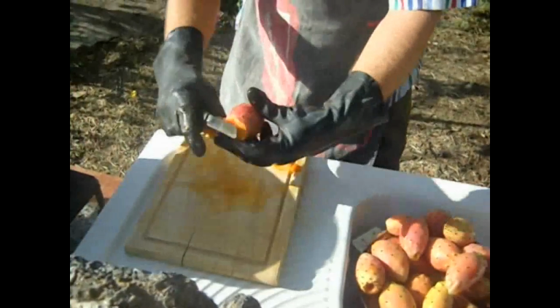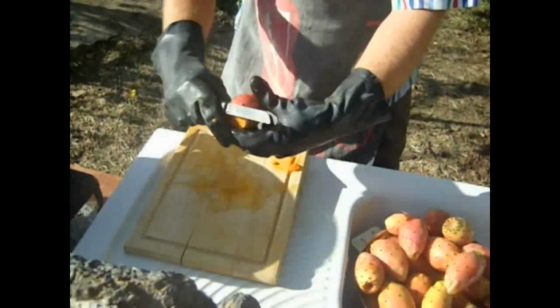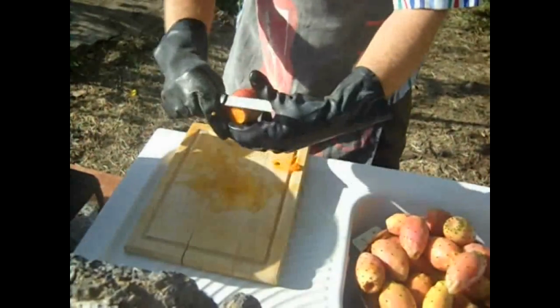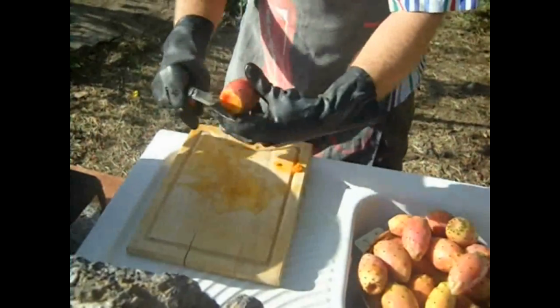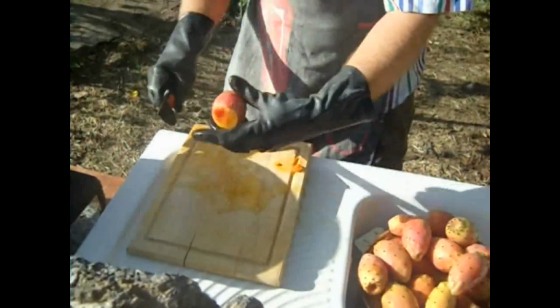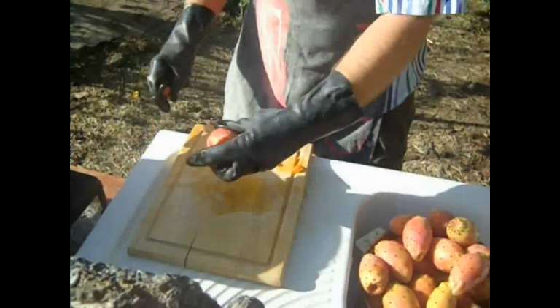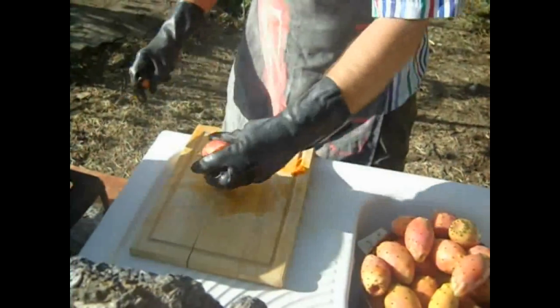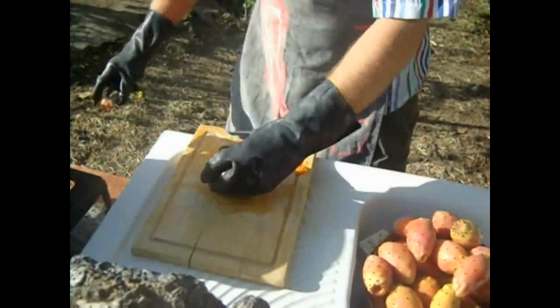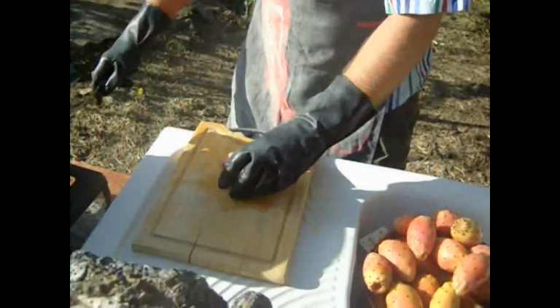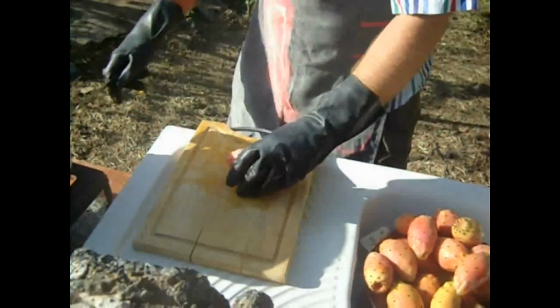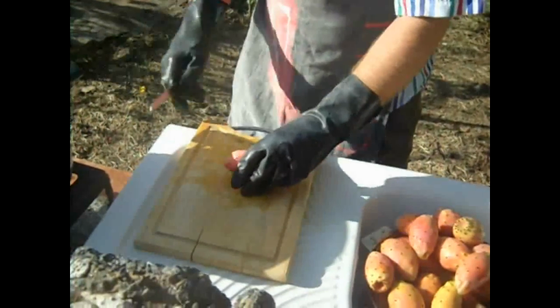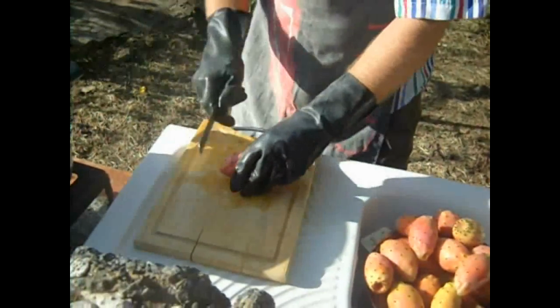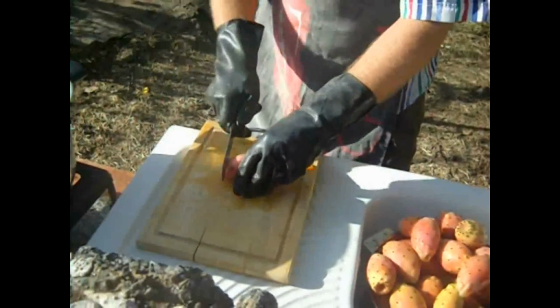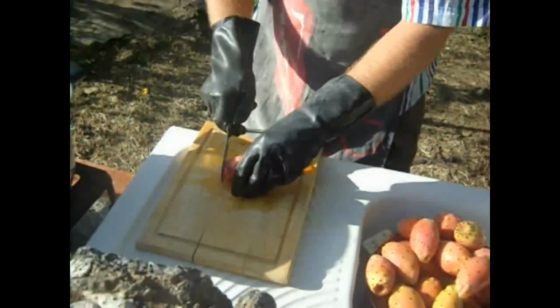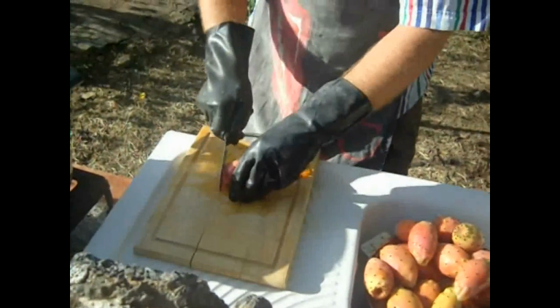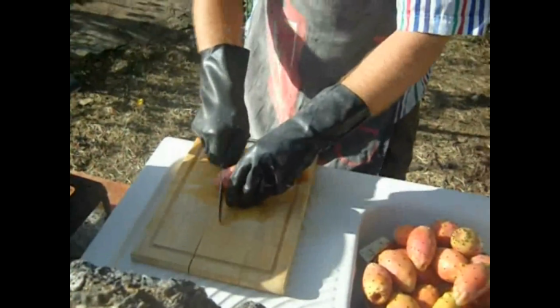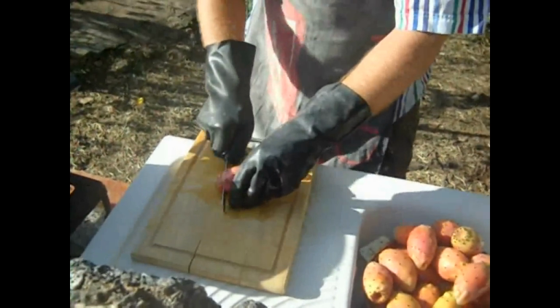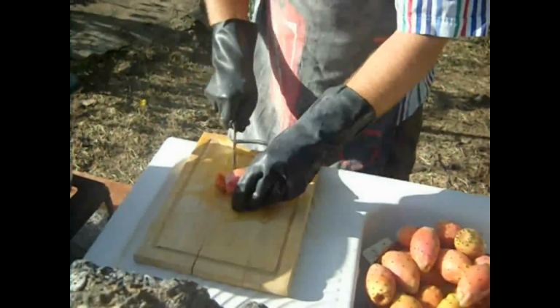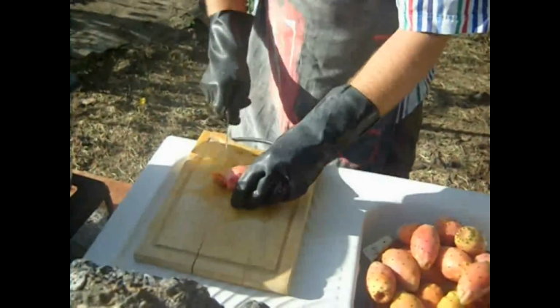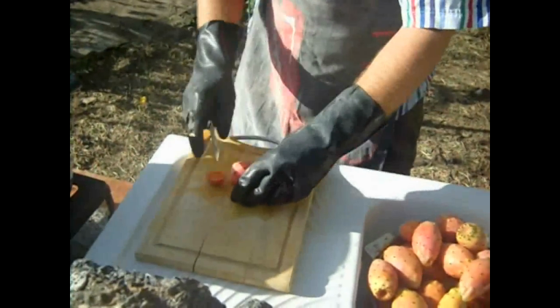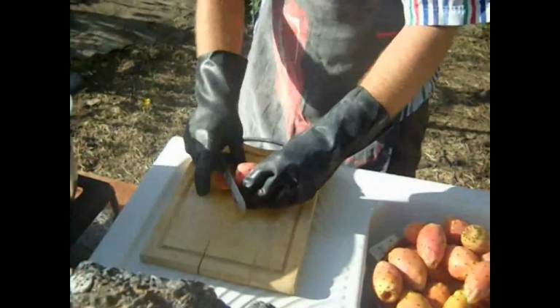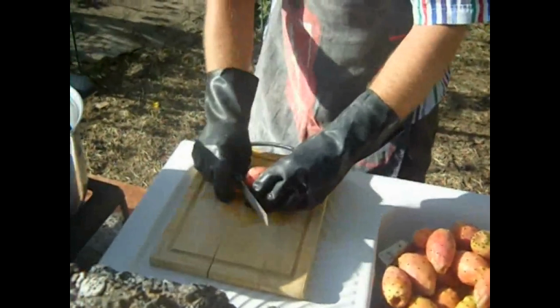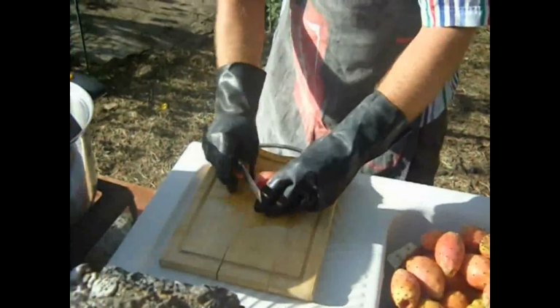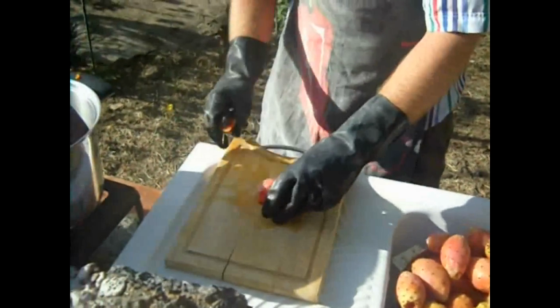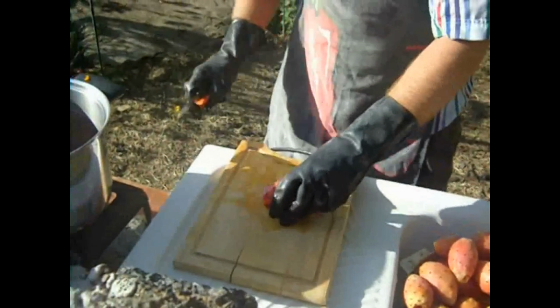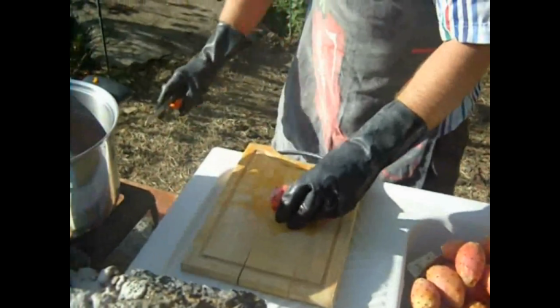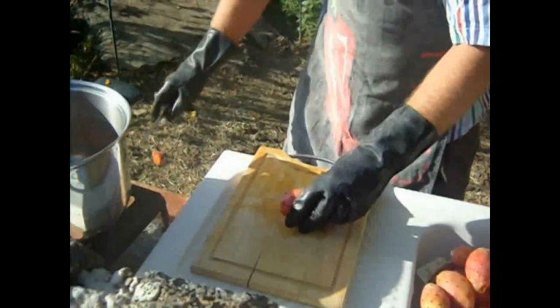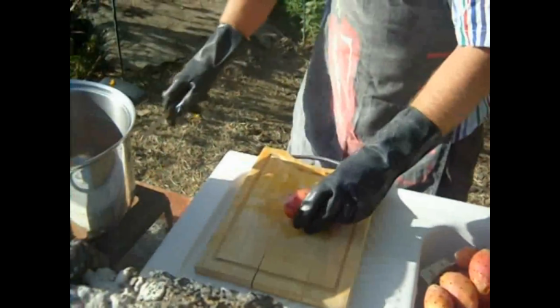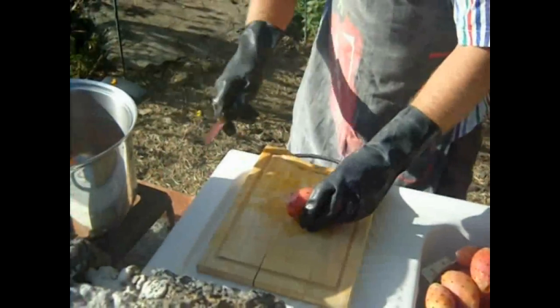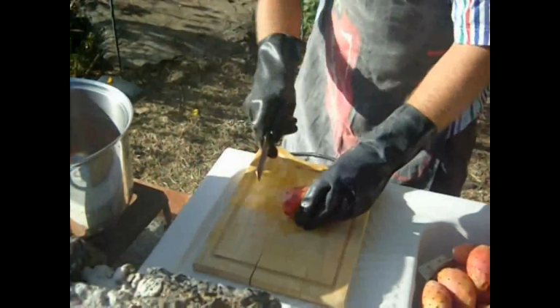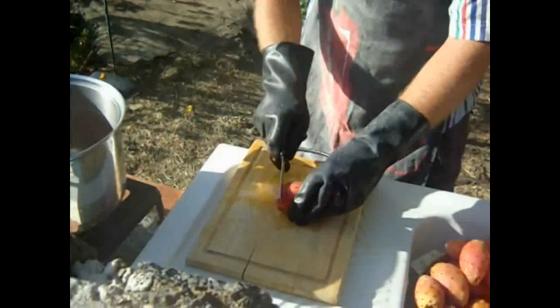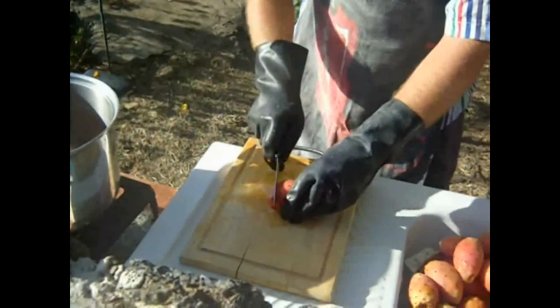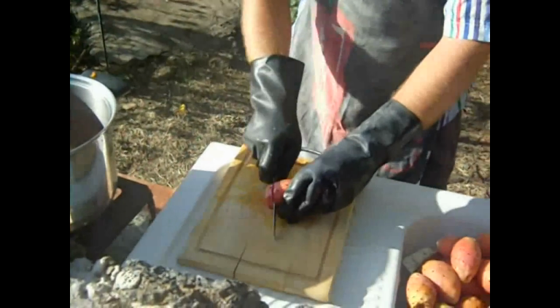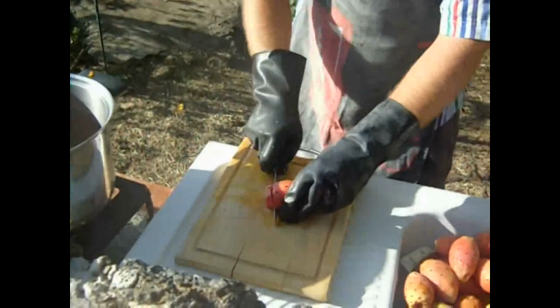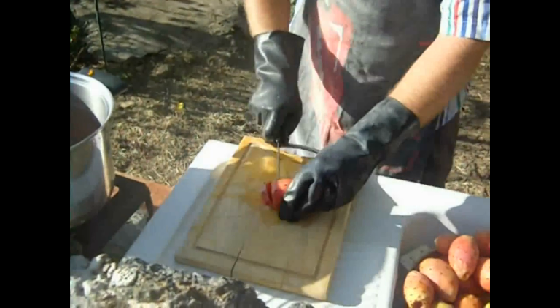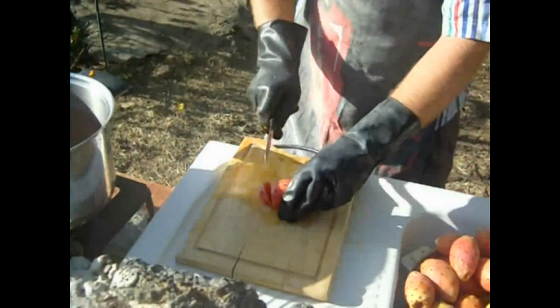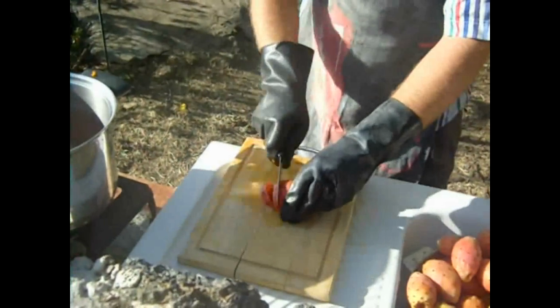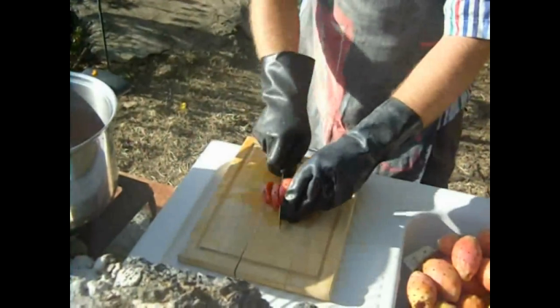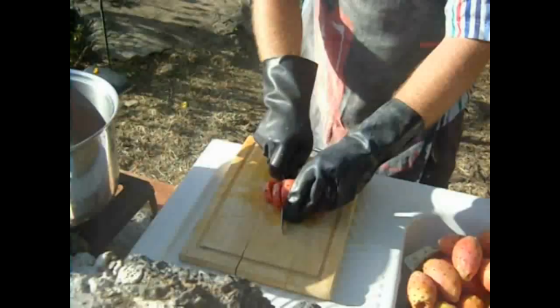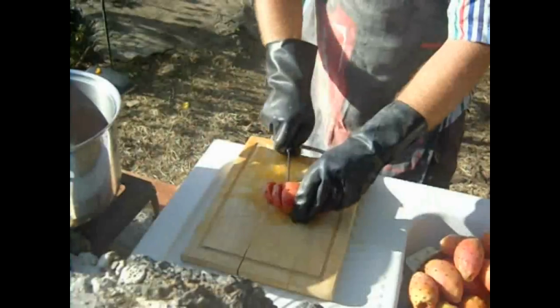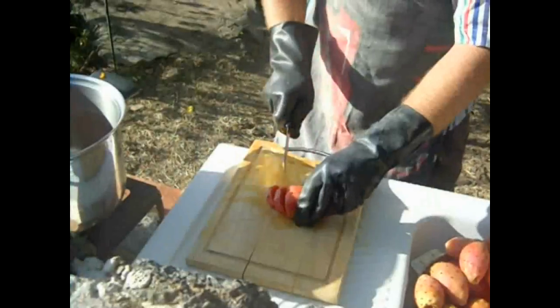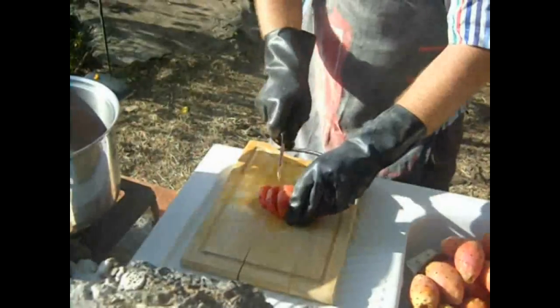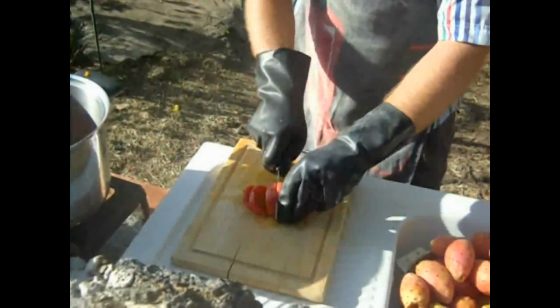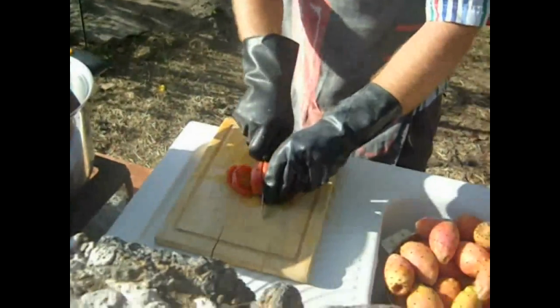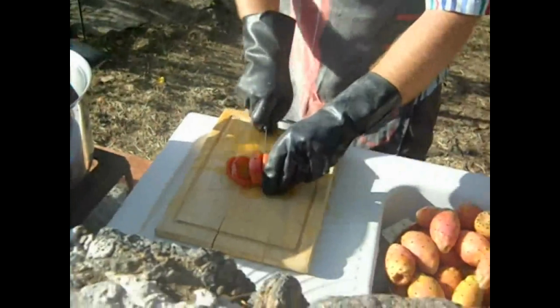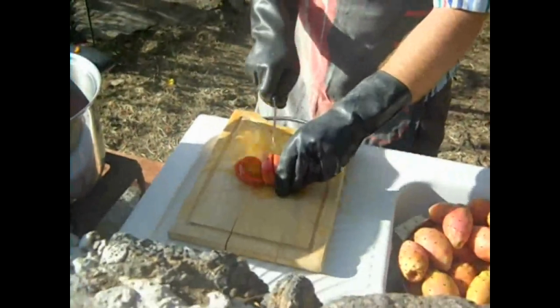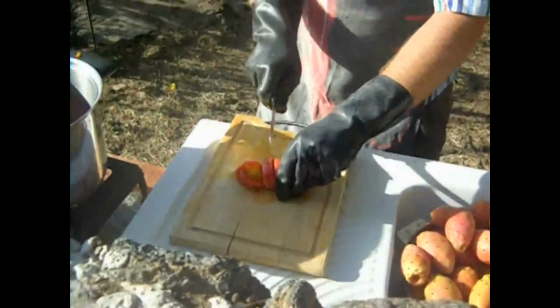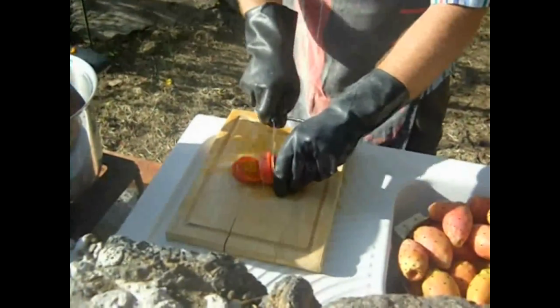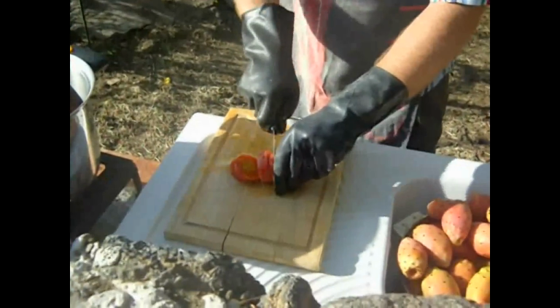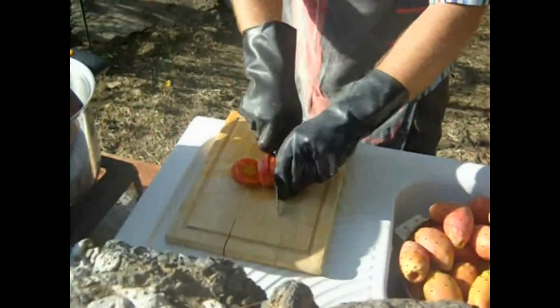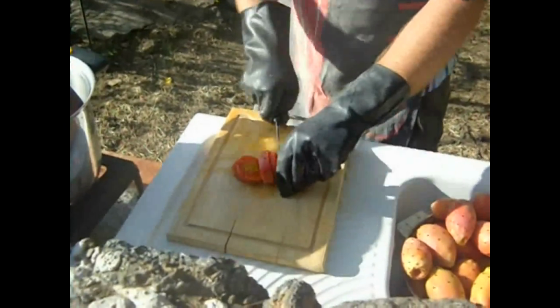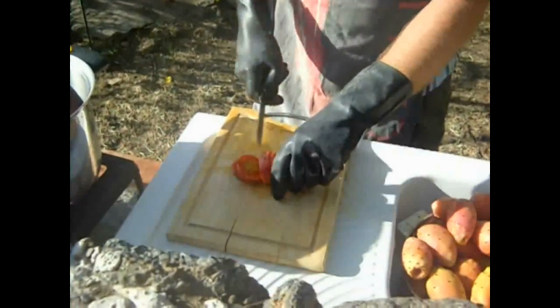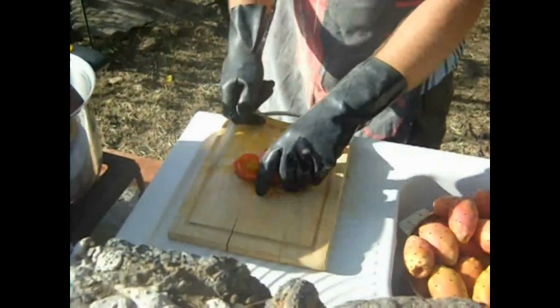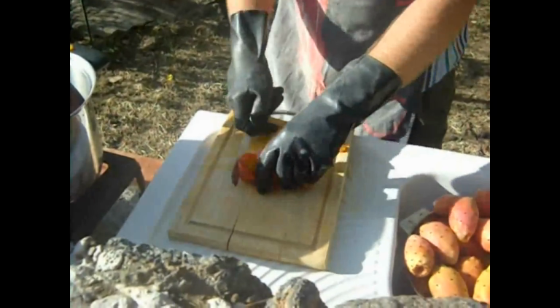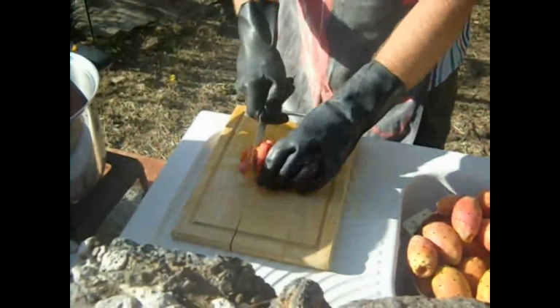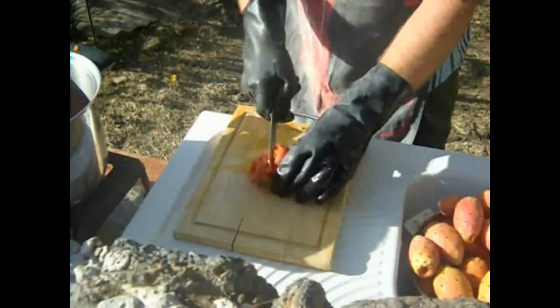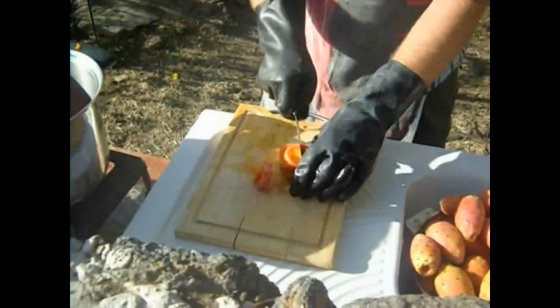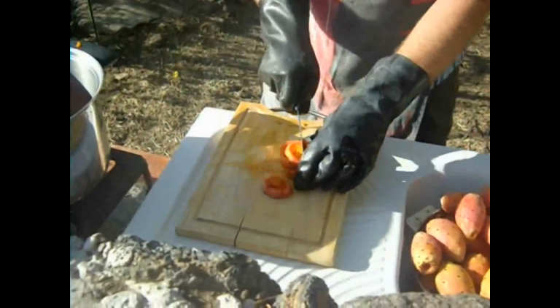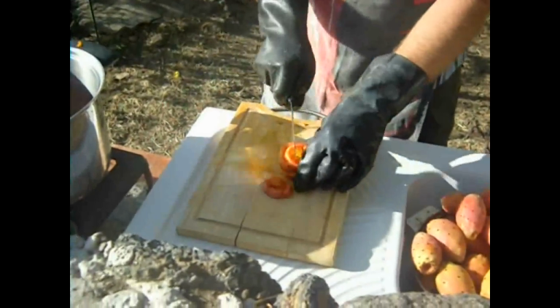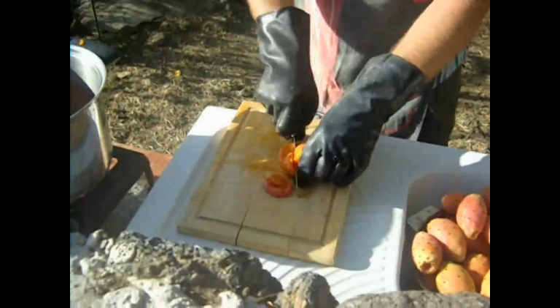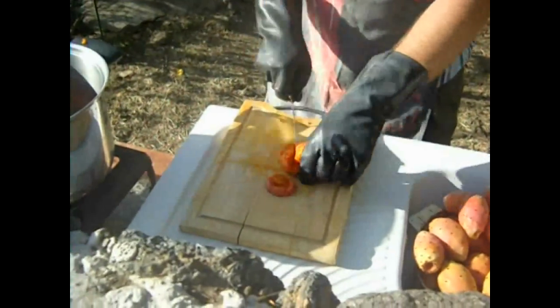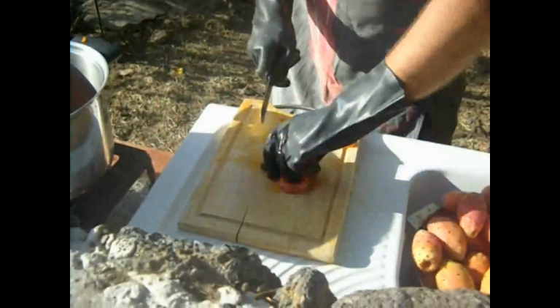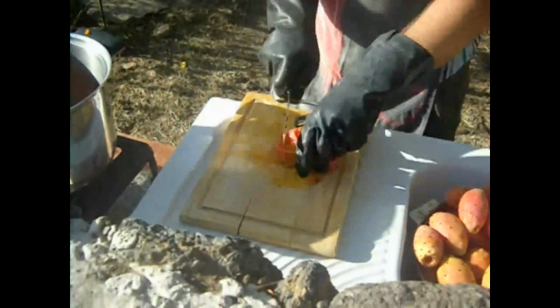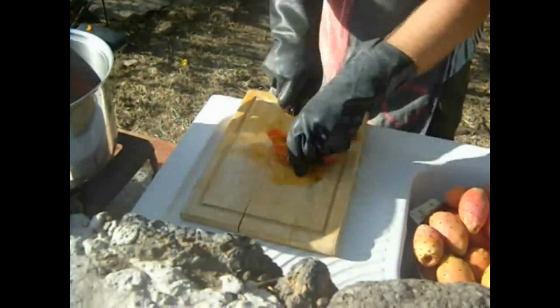Just cut it there, cut it there, and cut it into little pieces.